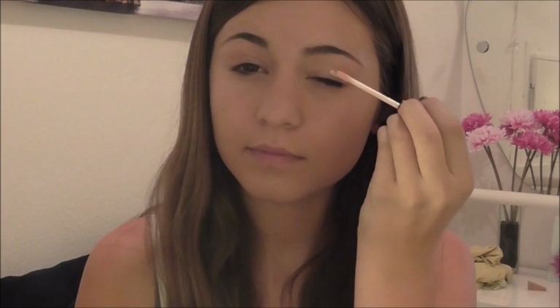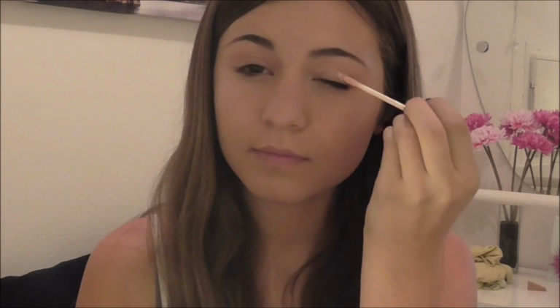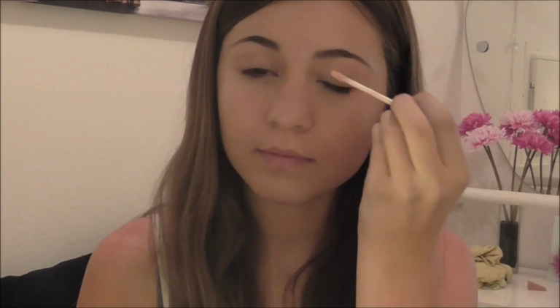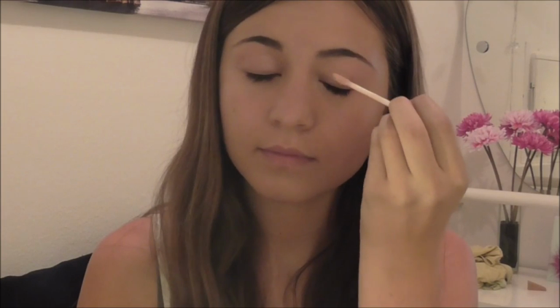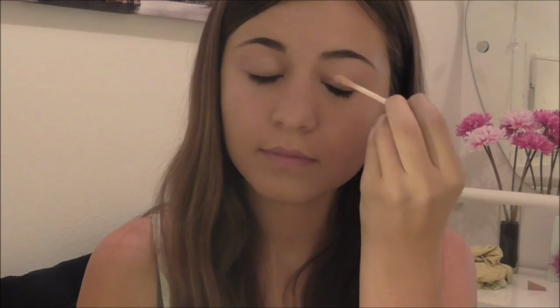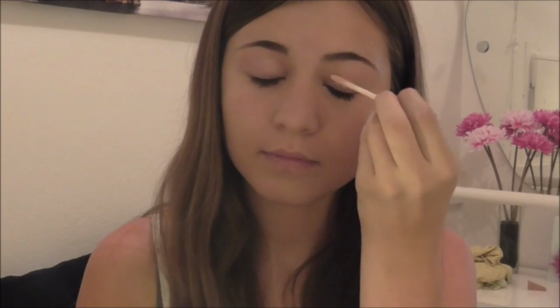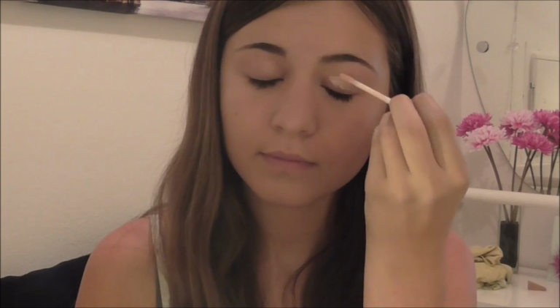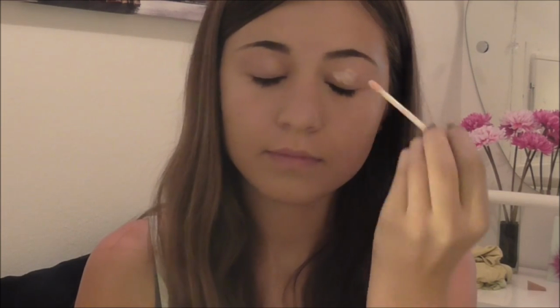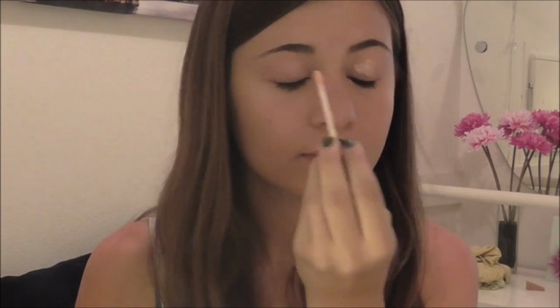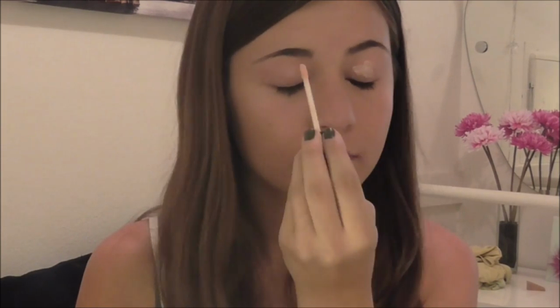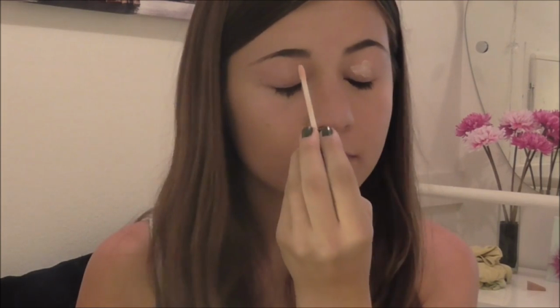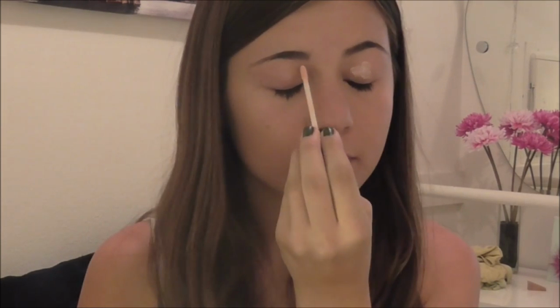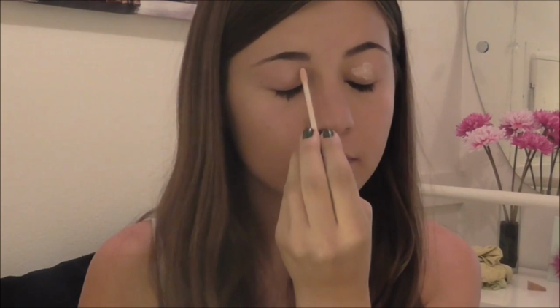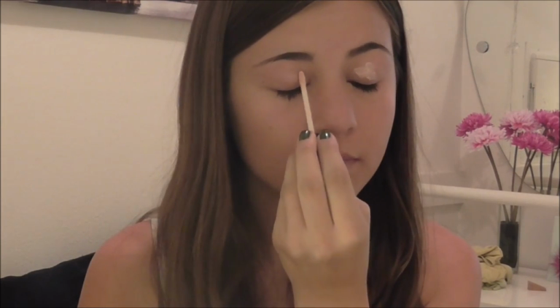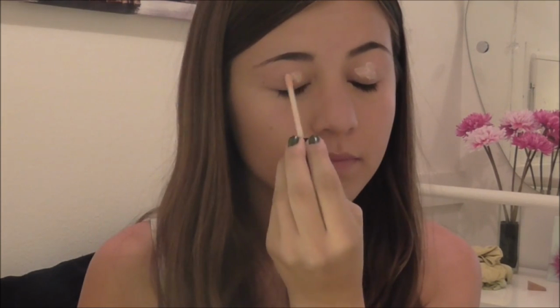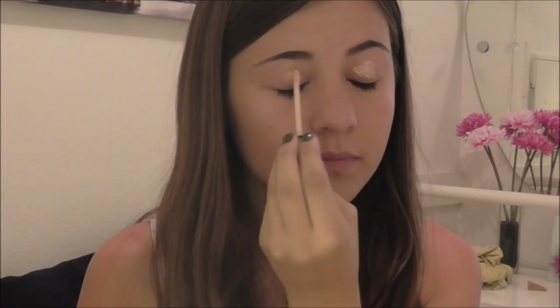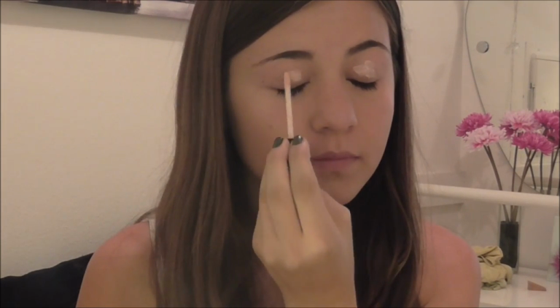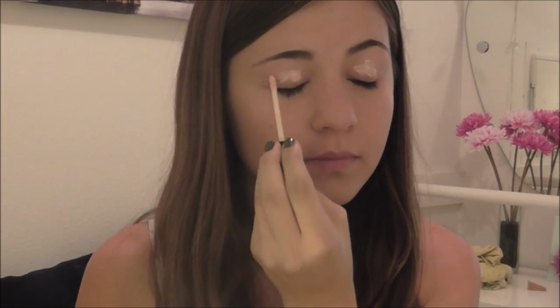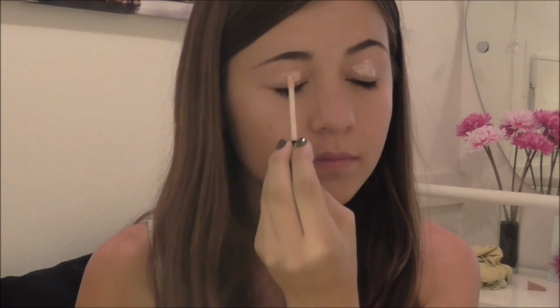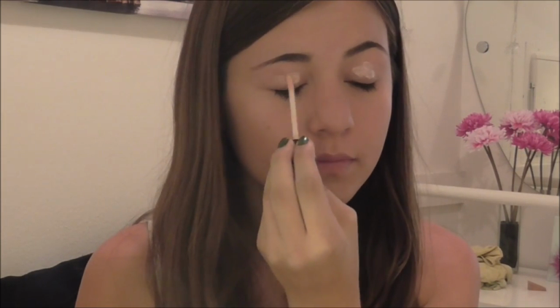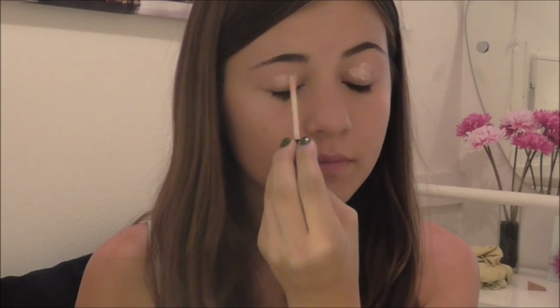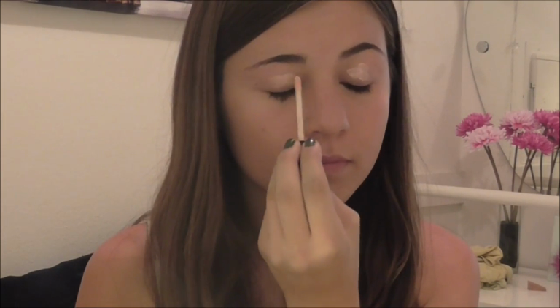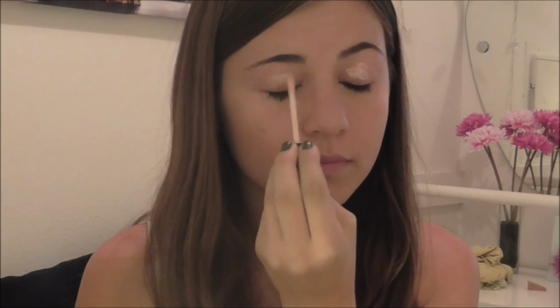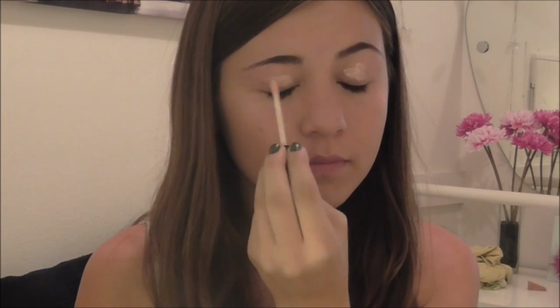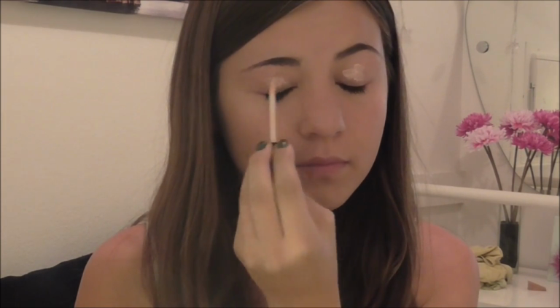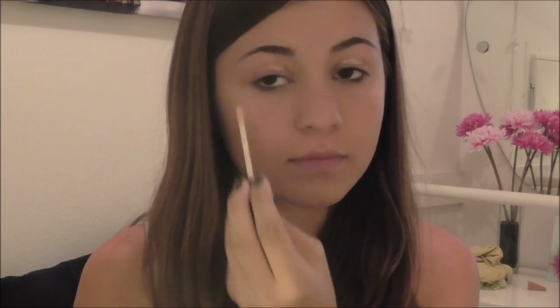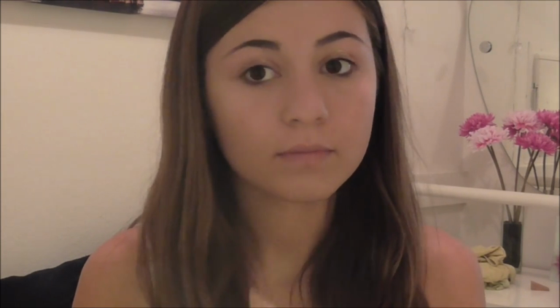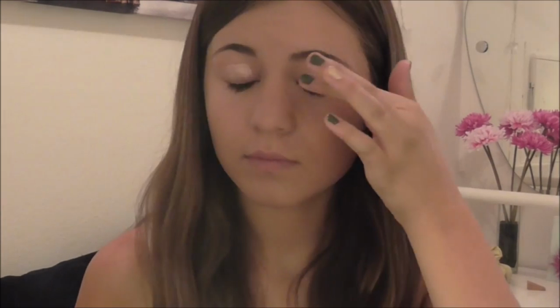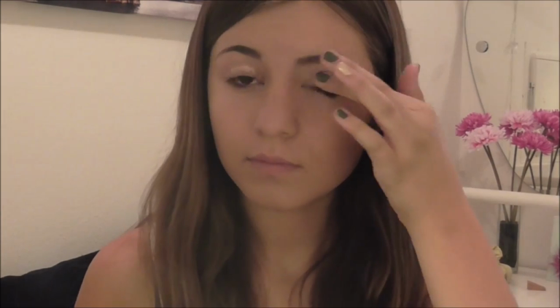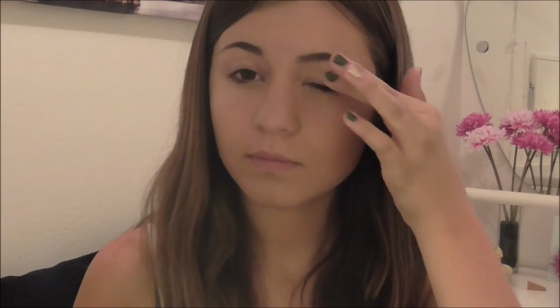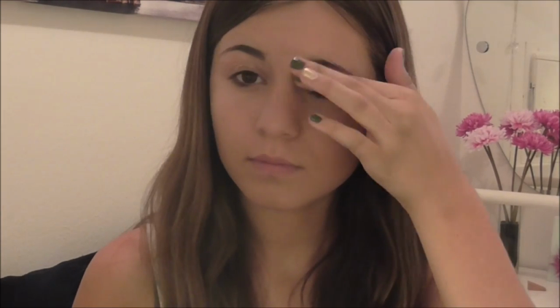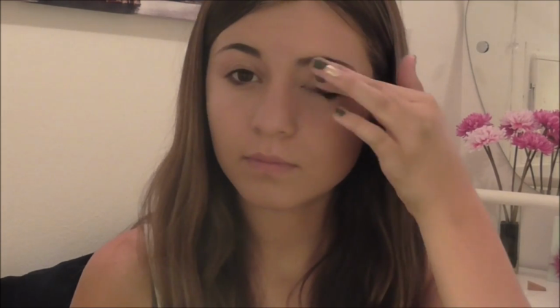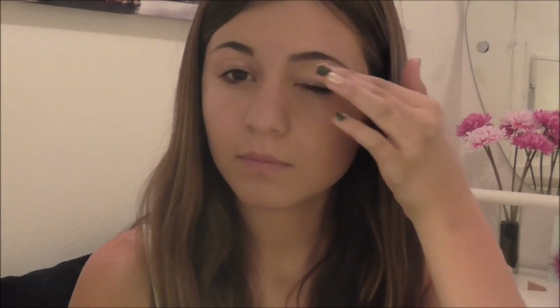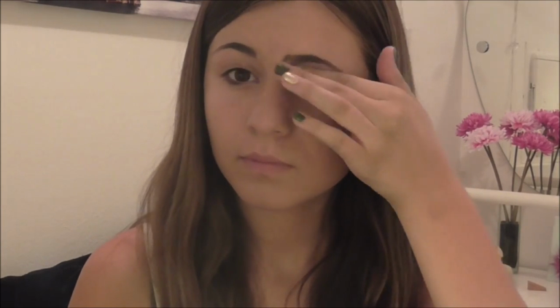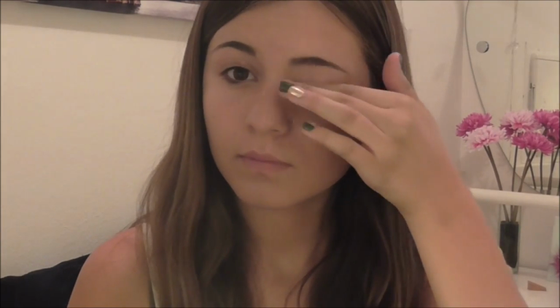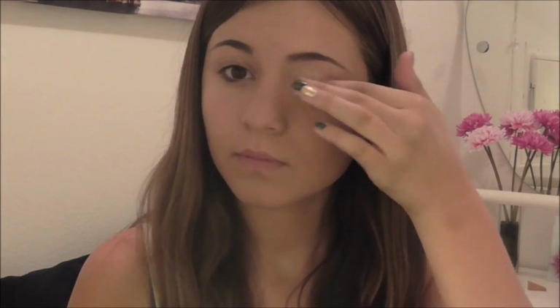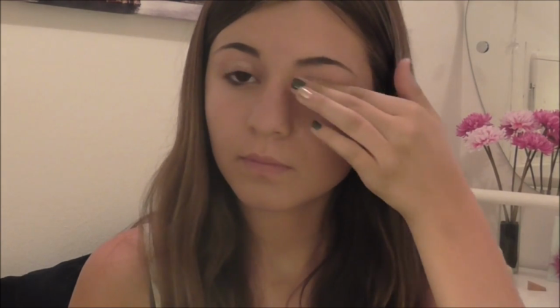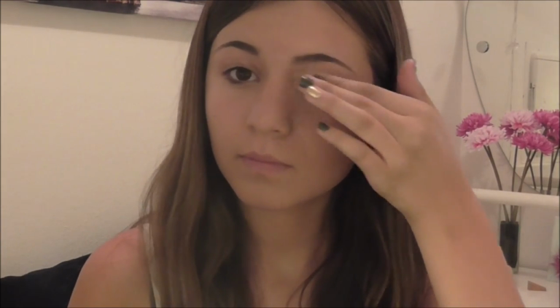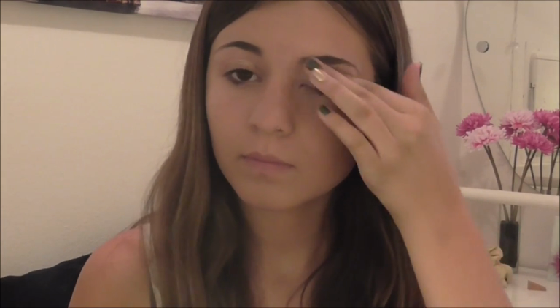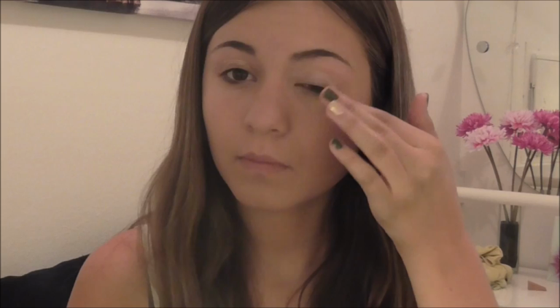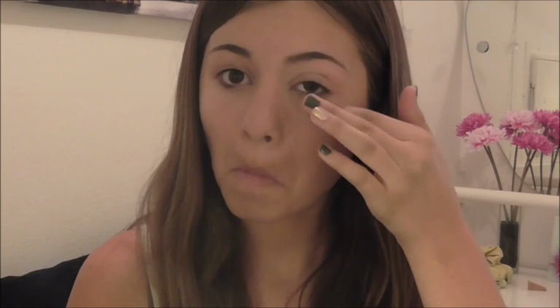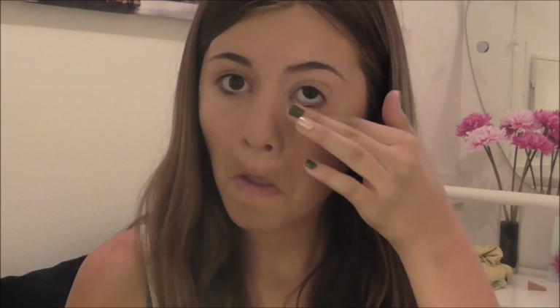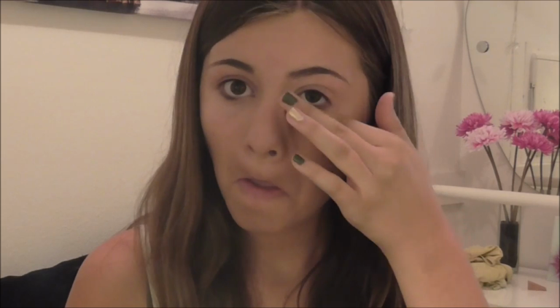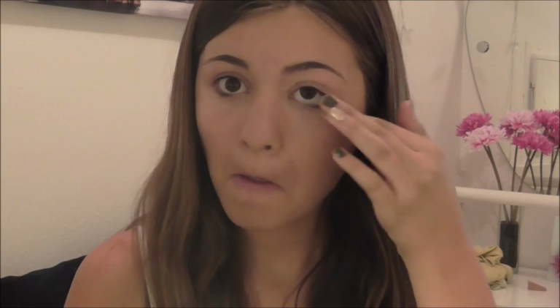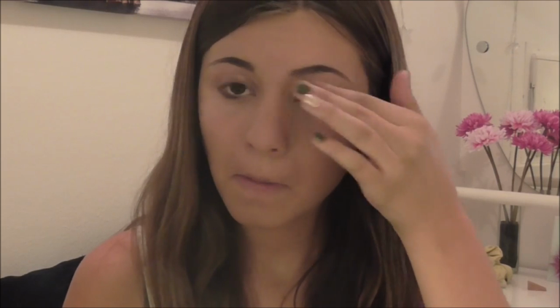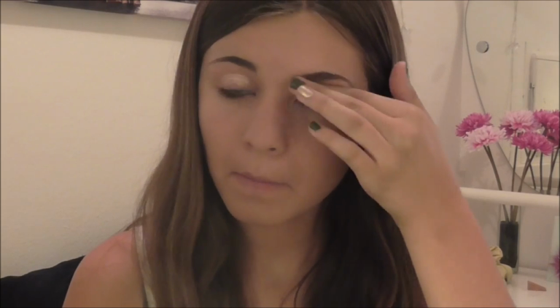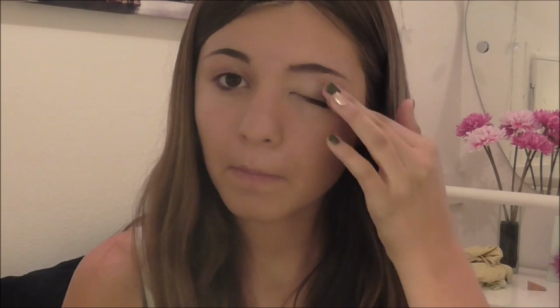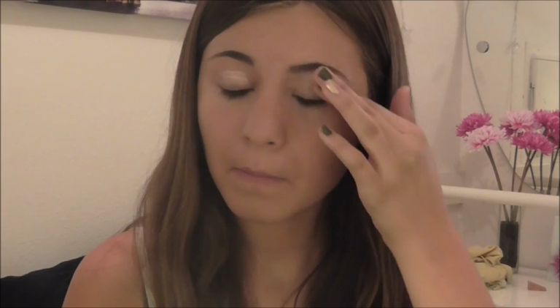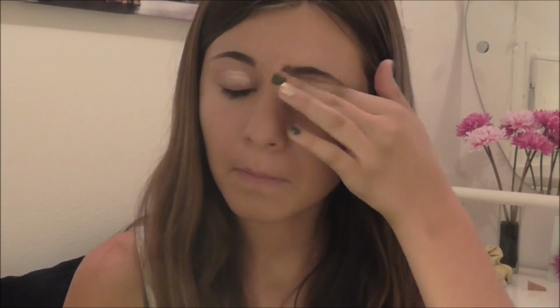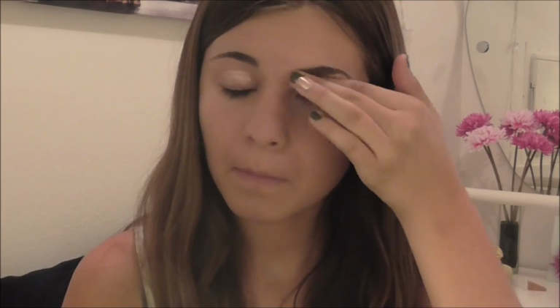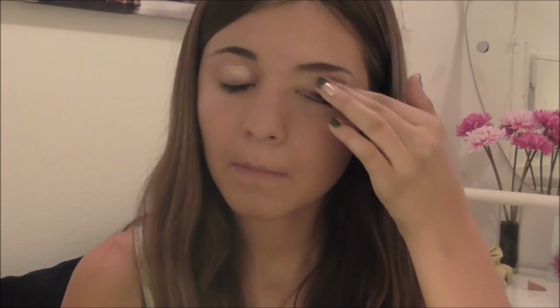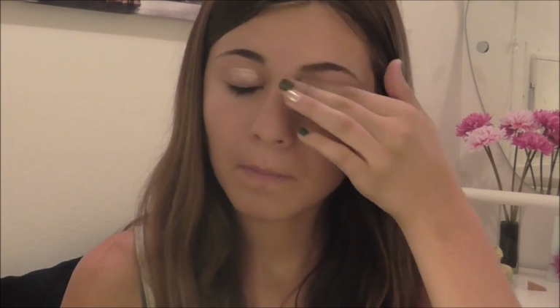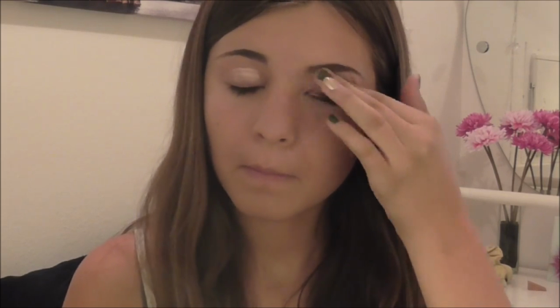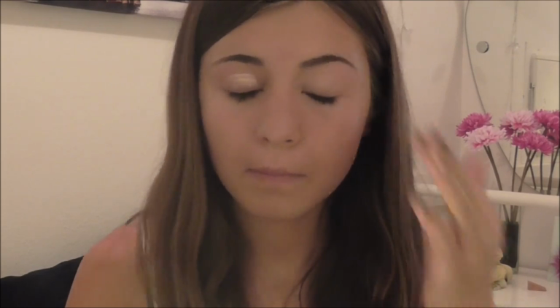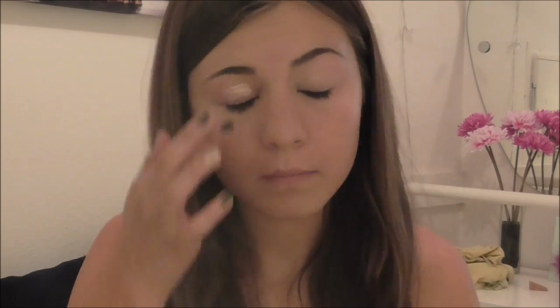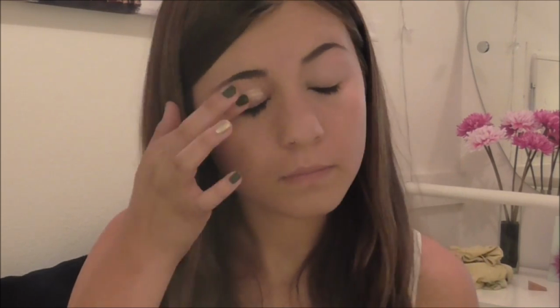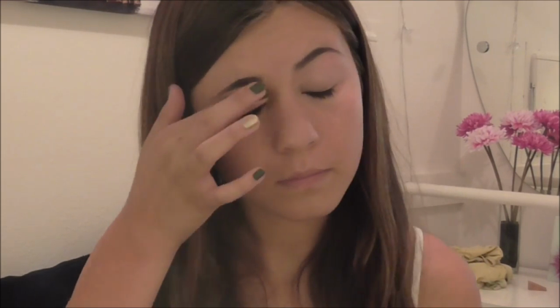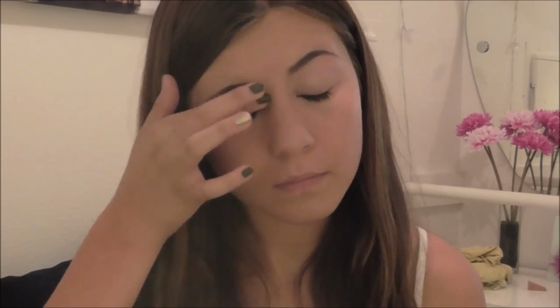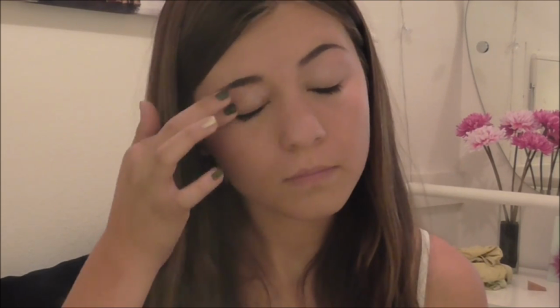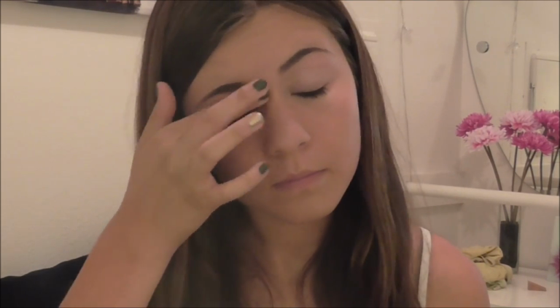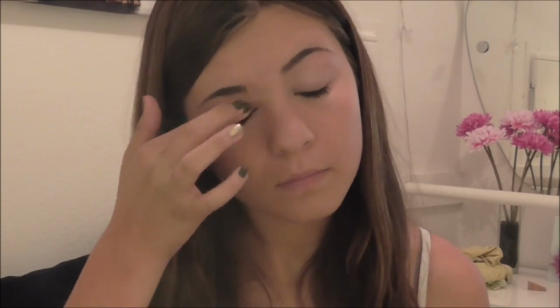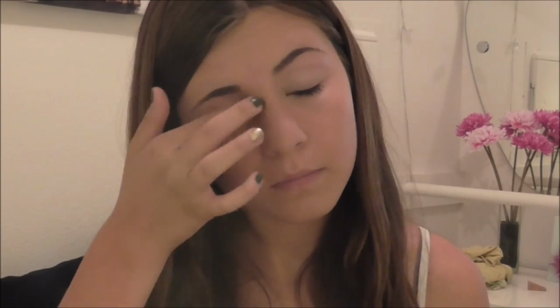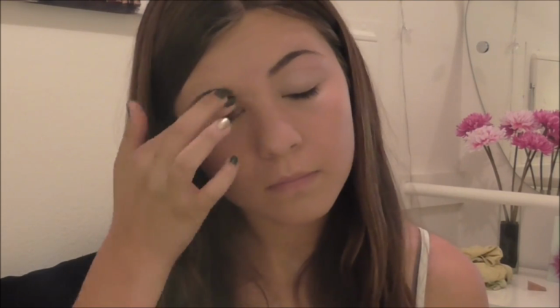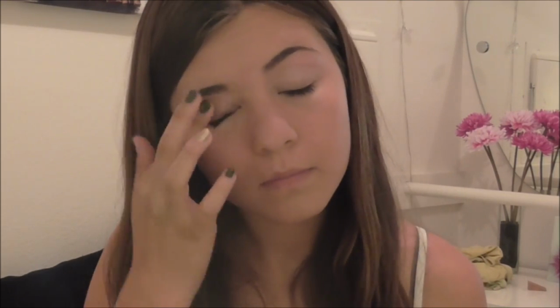Now taking my E.L.F. Eyelid Primer, I am applying it onto both of my eyelids and then blending it out with my fingers so I can prime my eyes for eyeshadow.